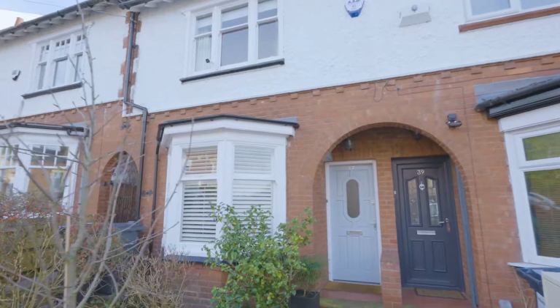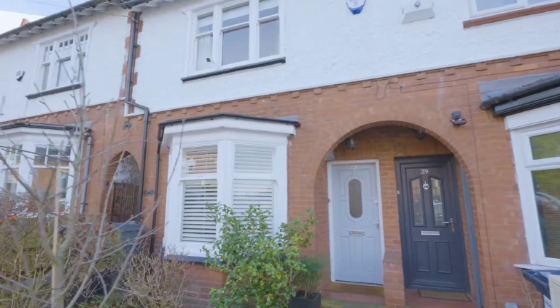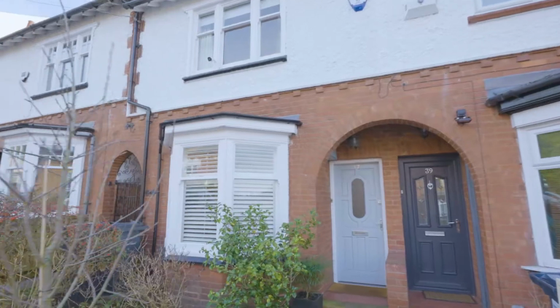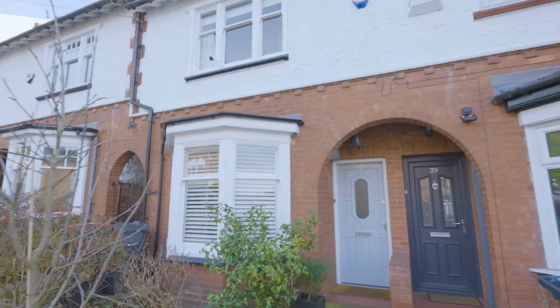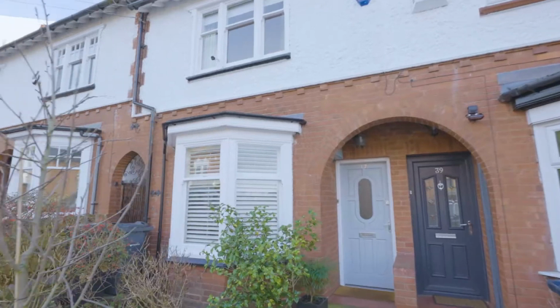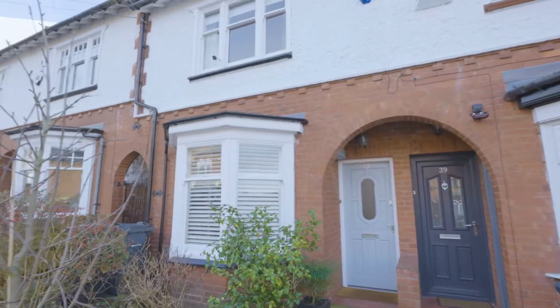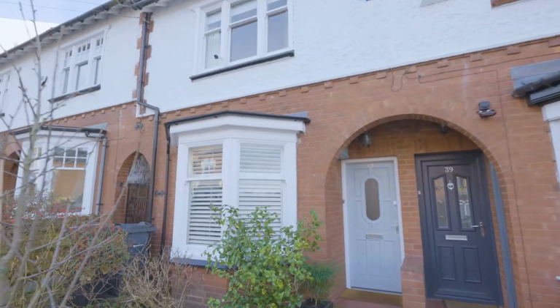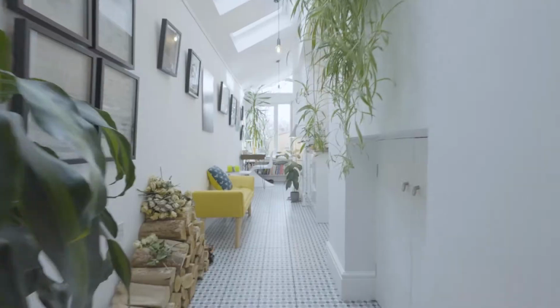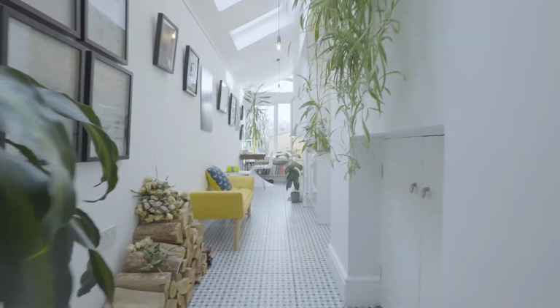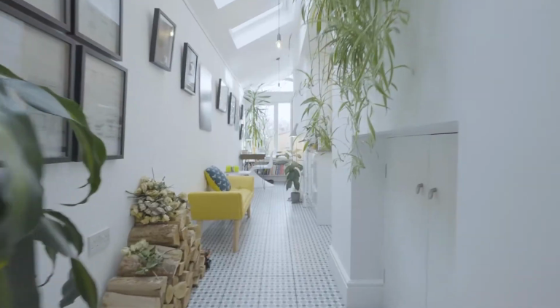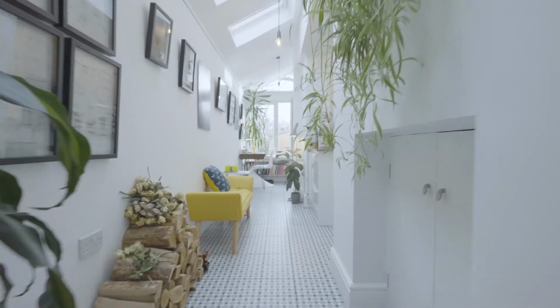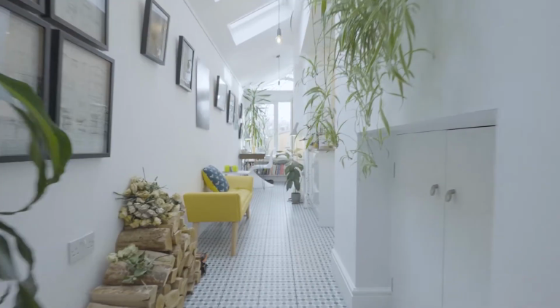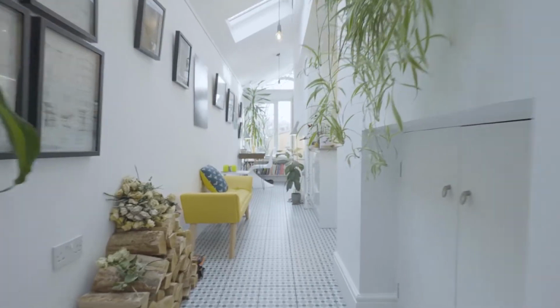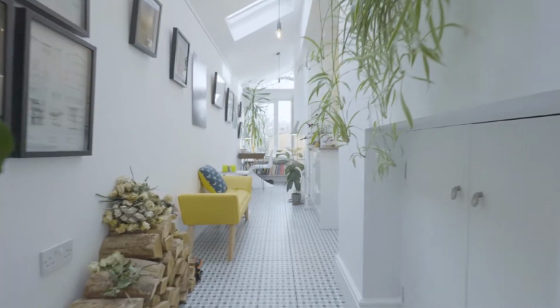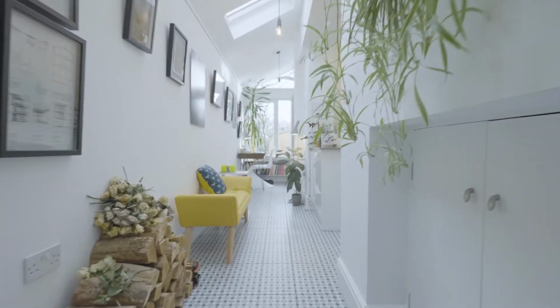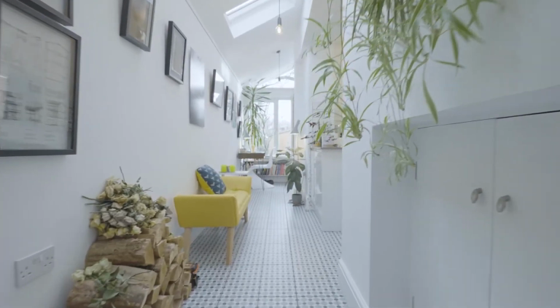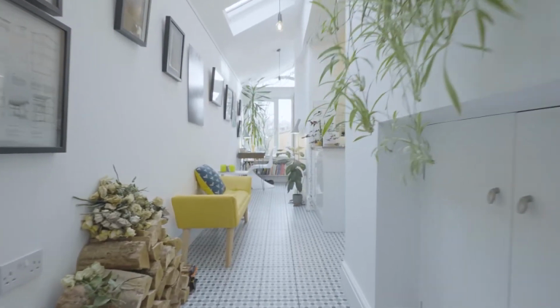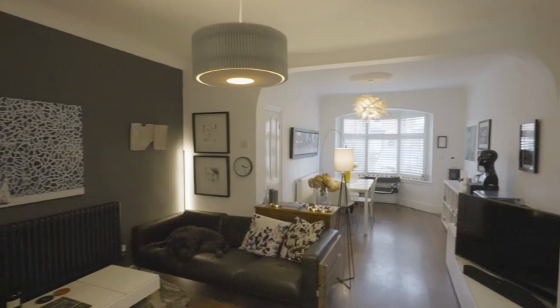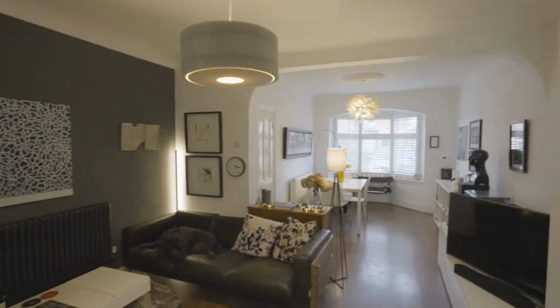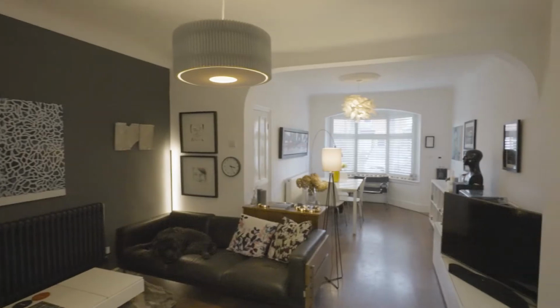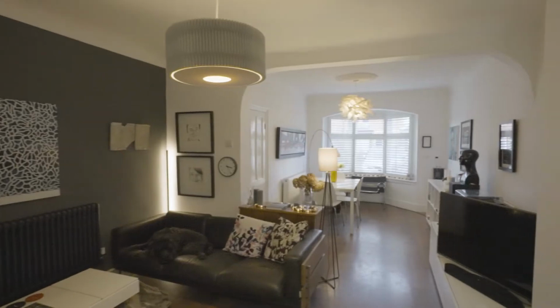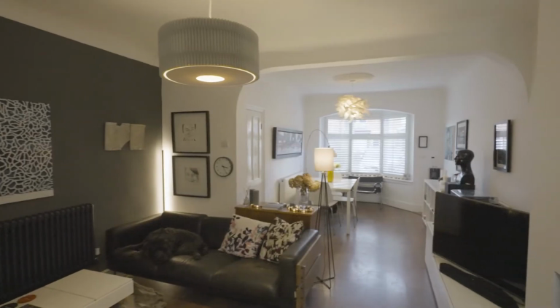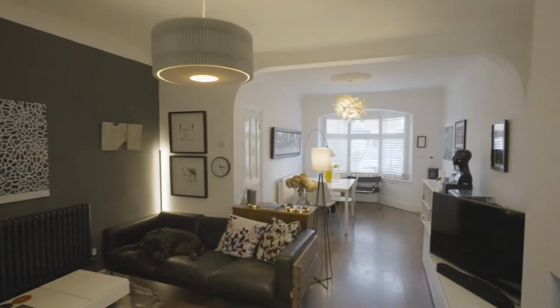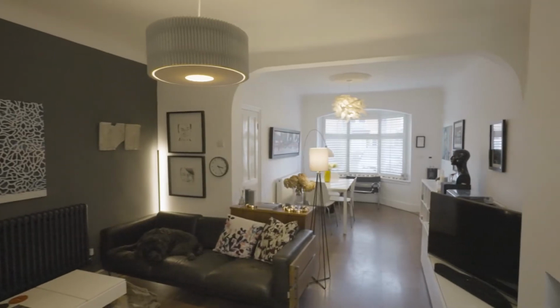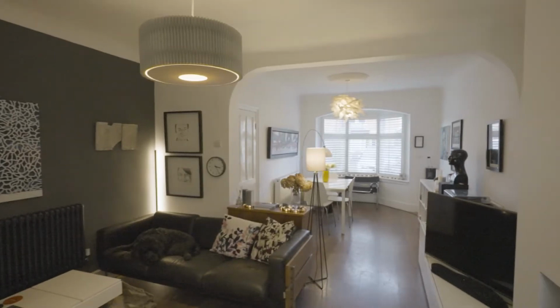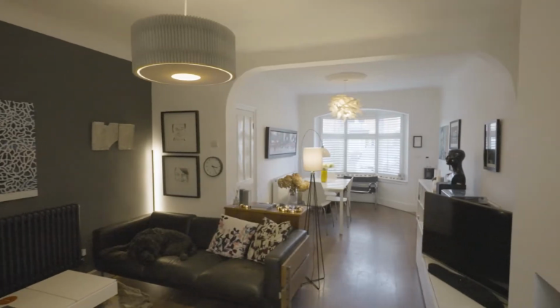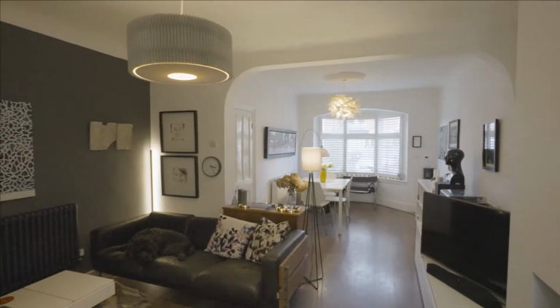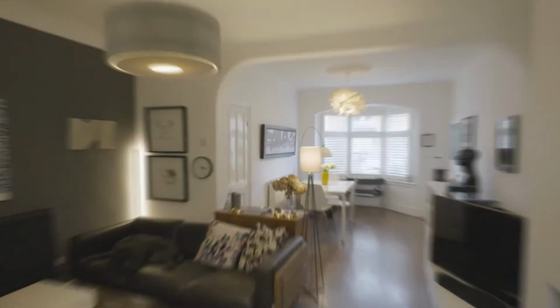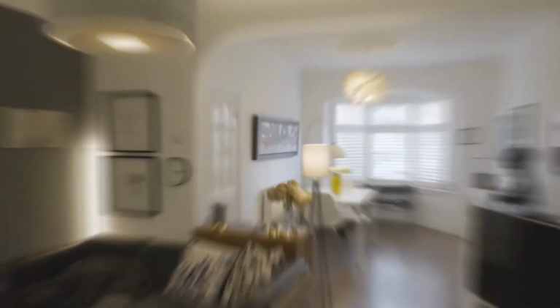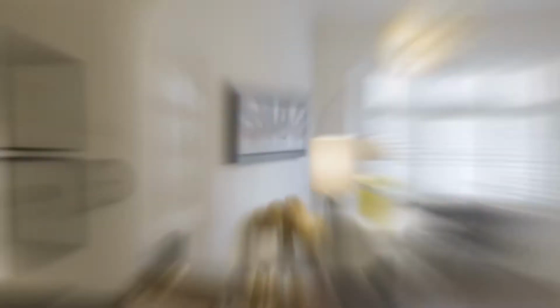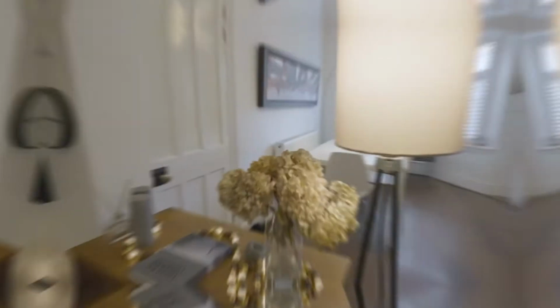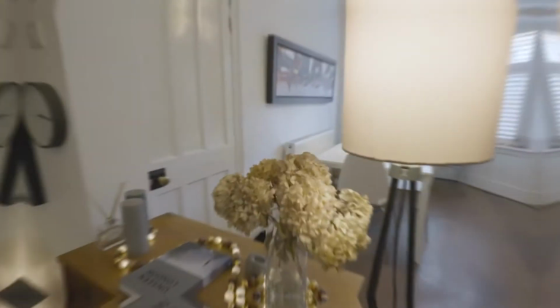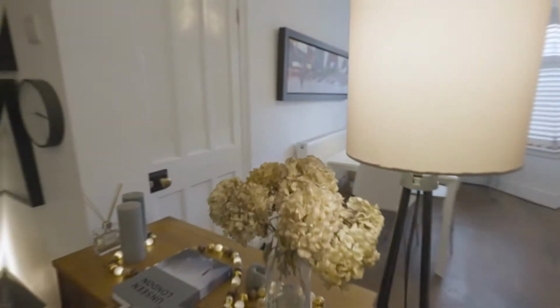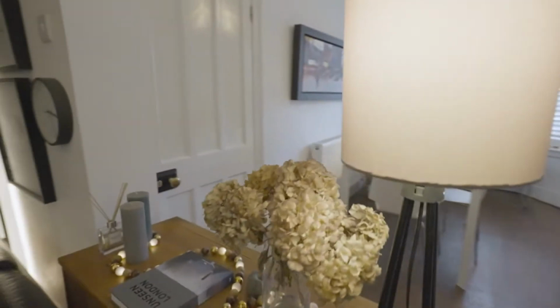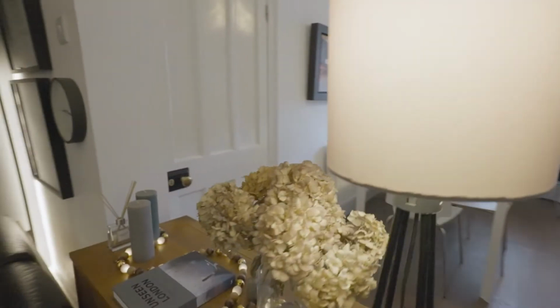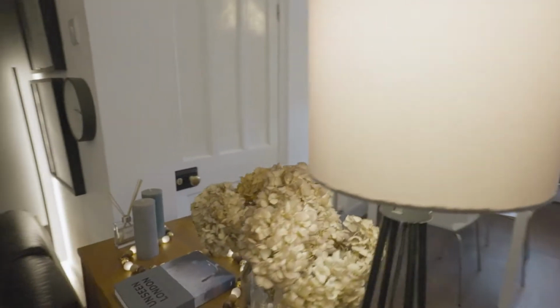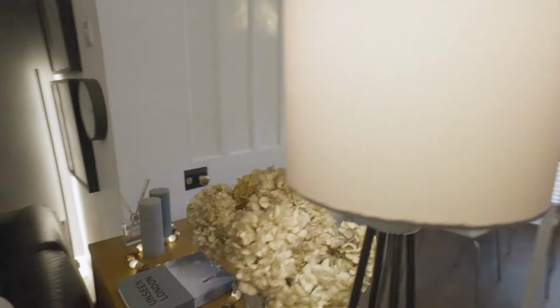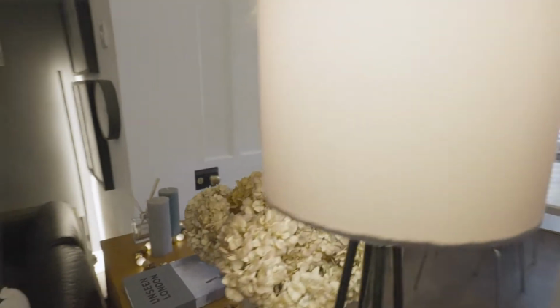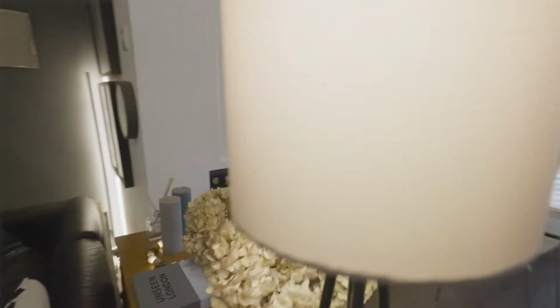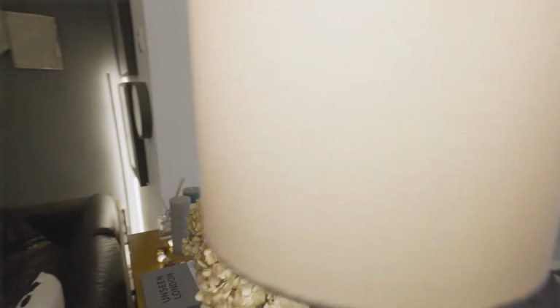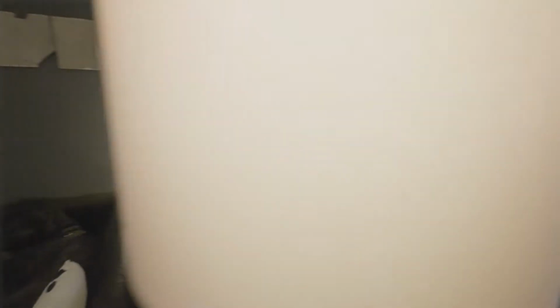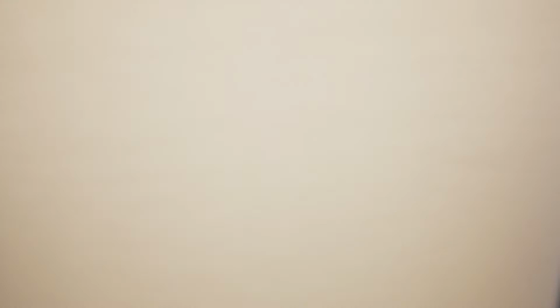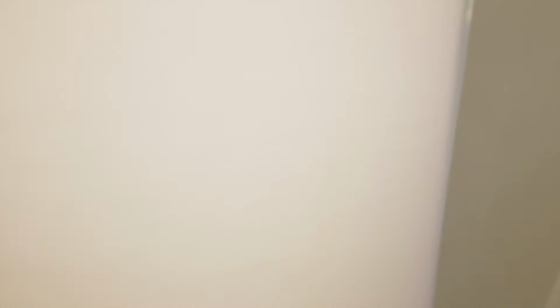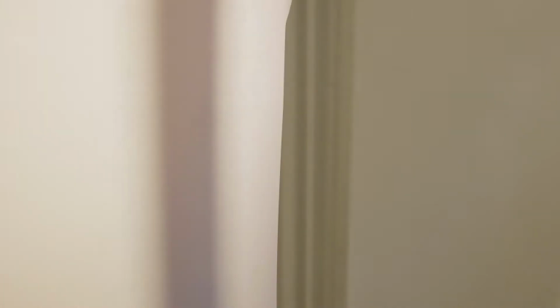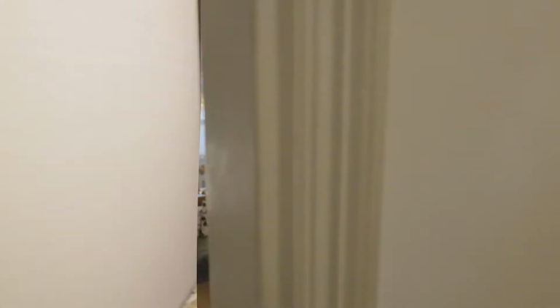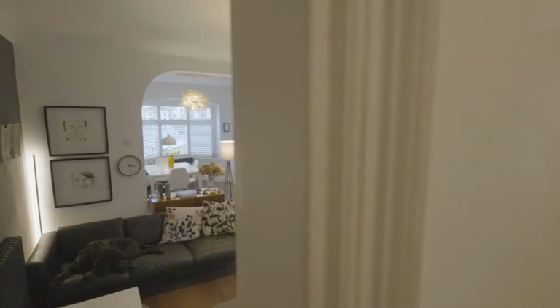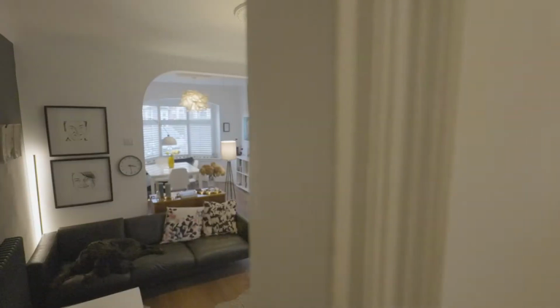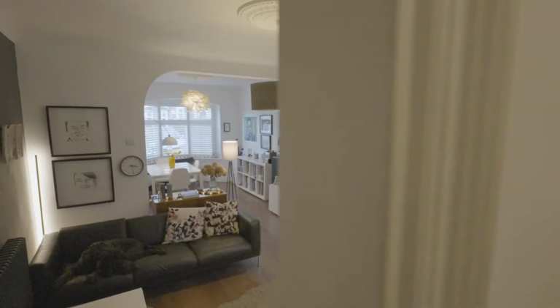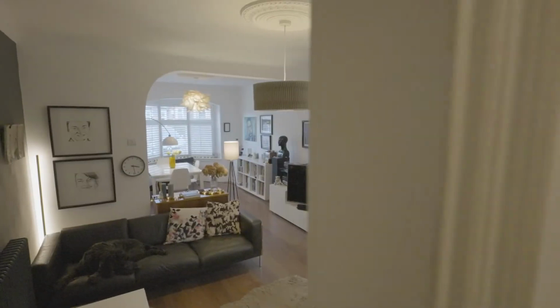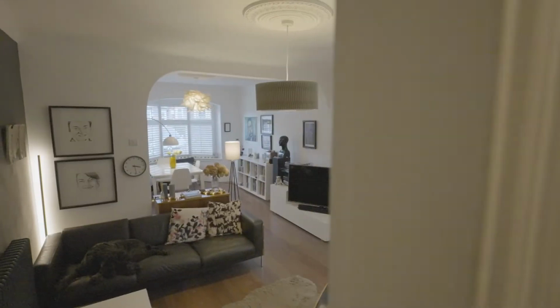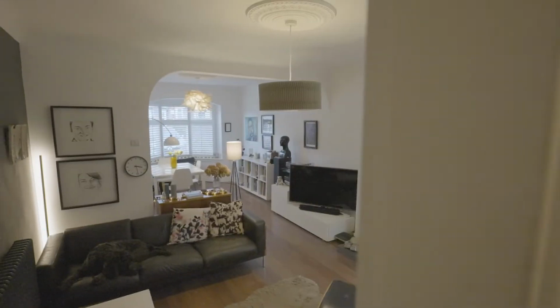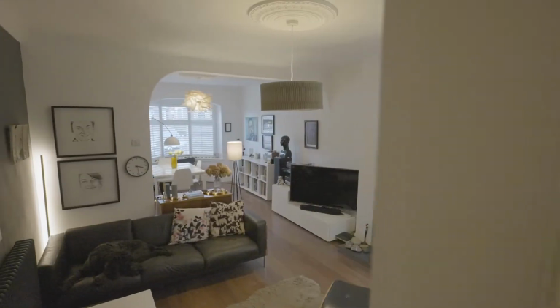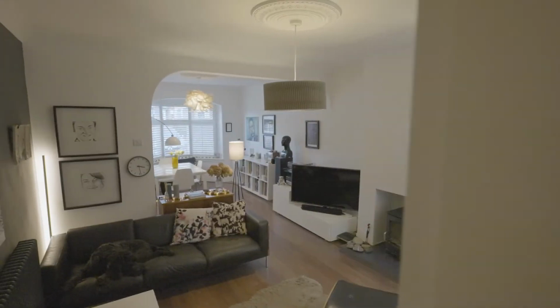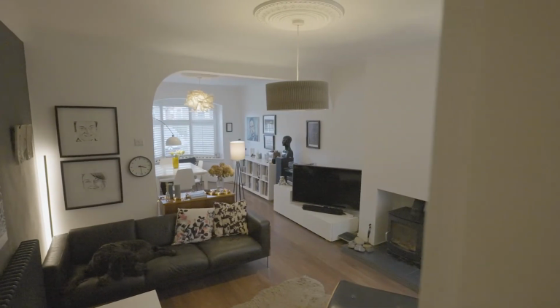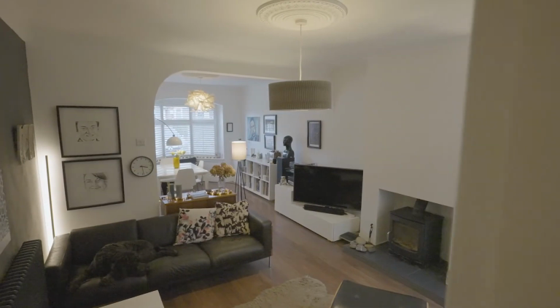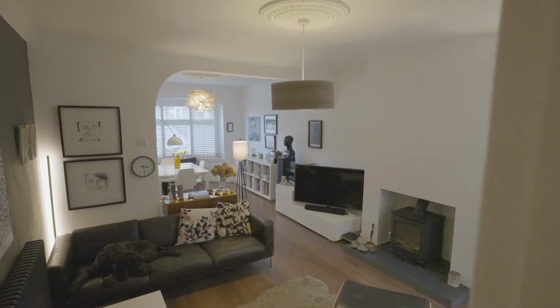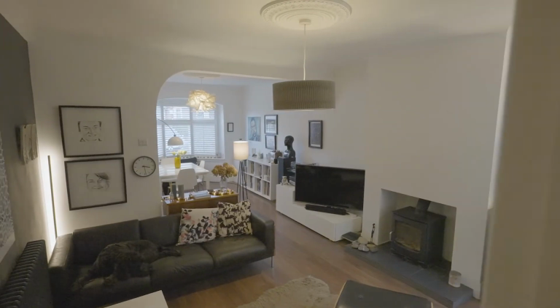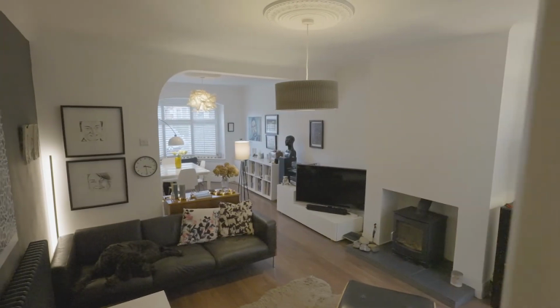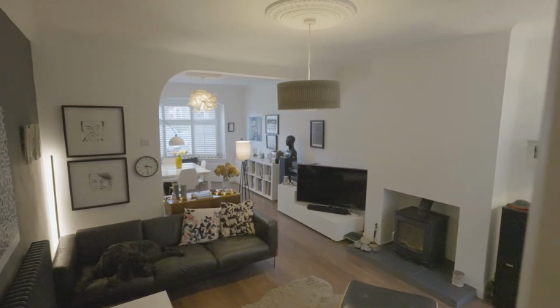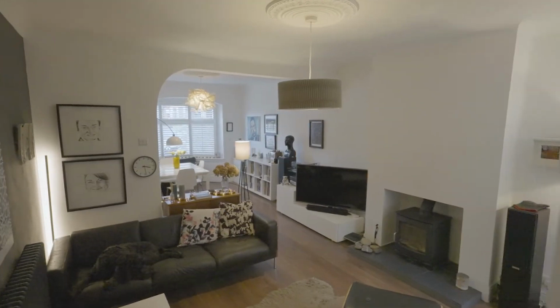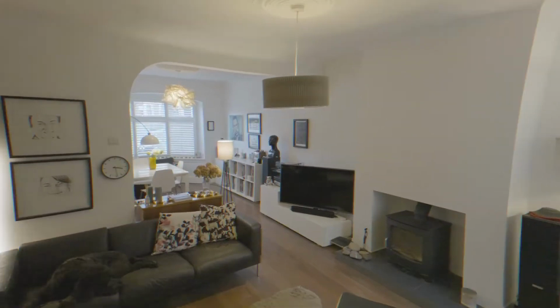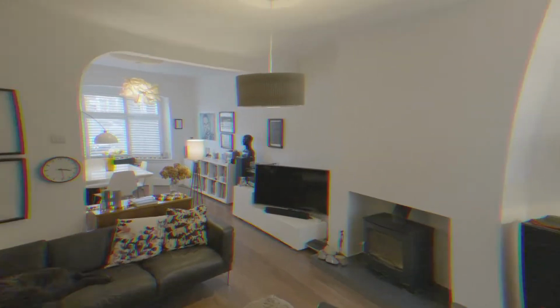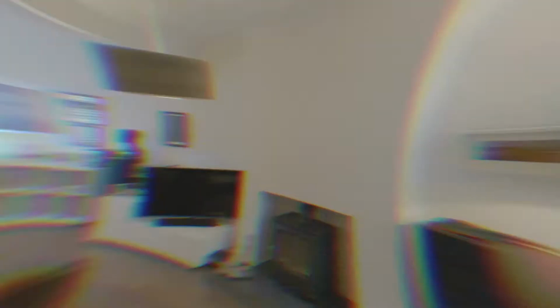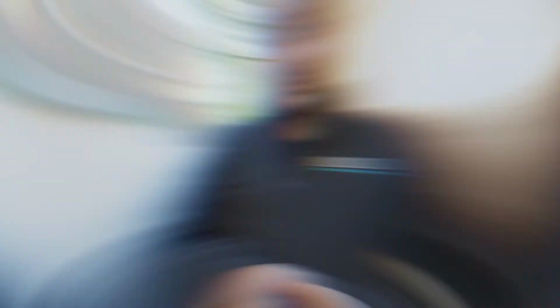Hi guys, this is Sammy here from MECS Sales and Lettings in Harbon, and today I'm here to present you number 37 Victoria Road.